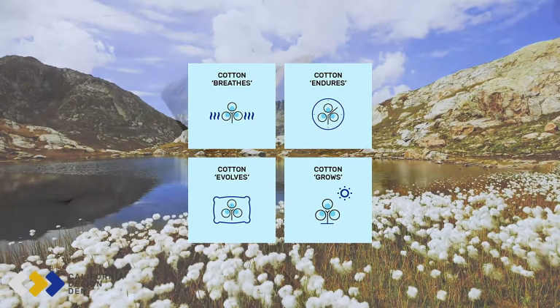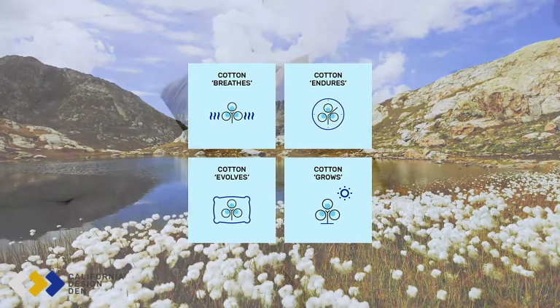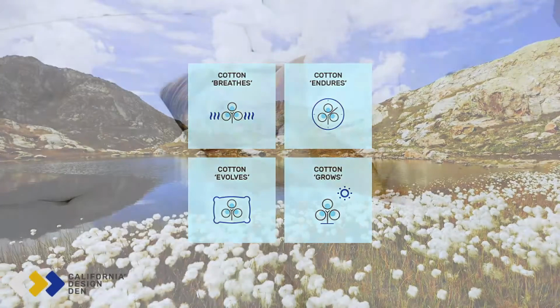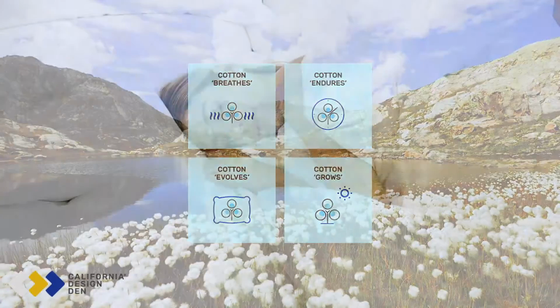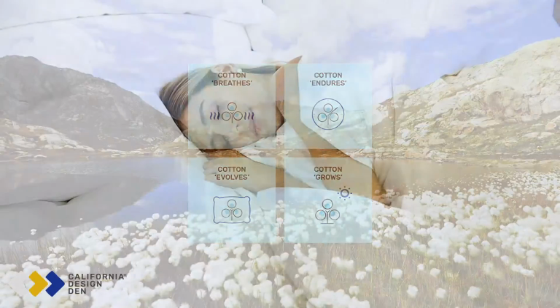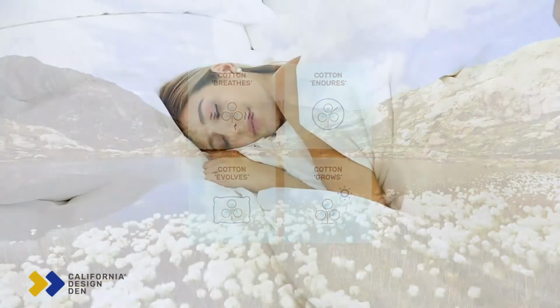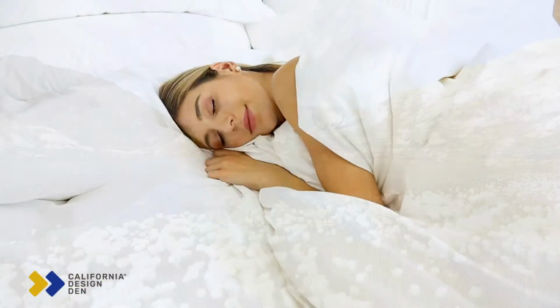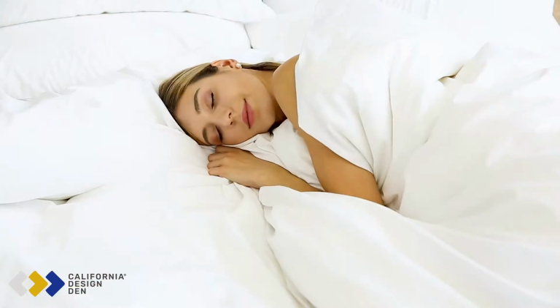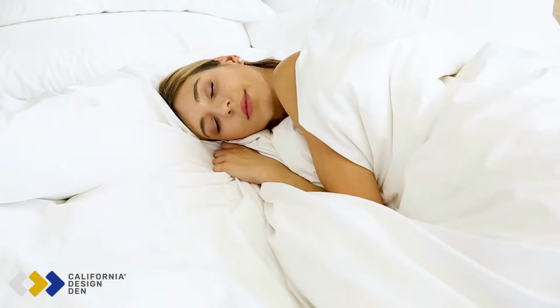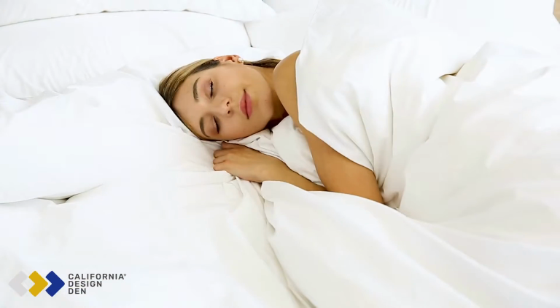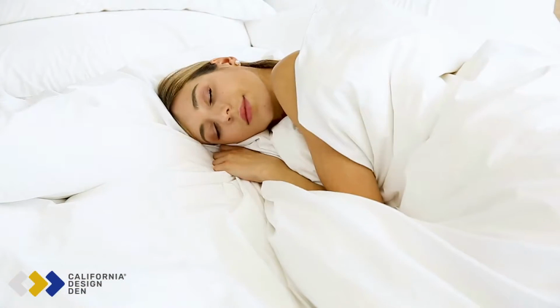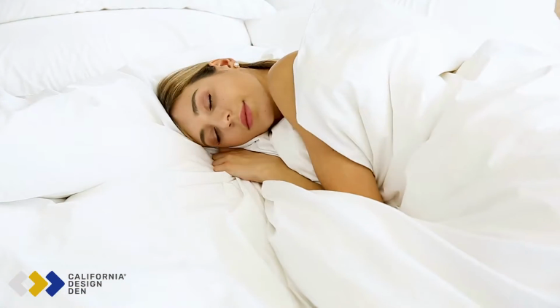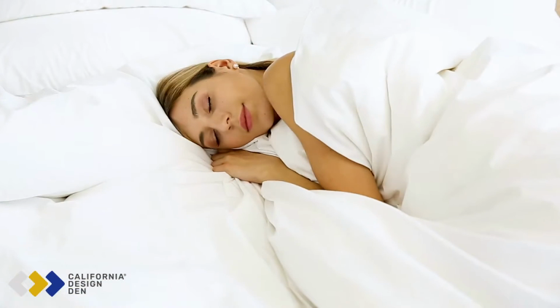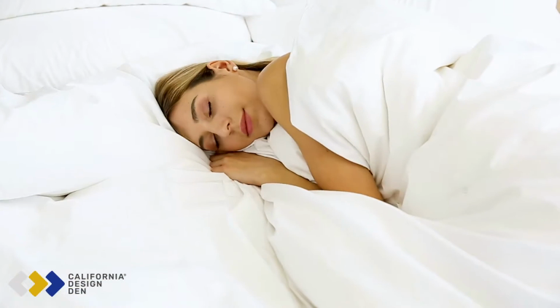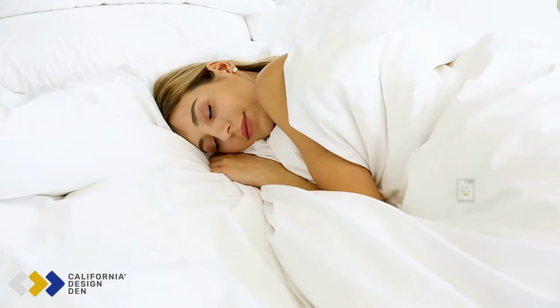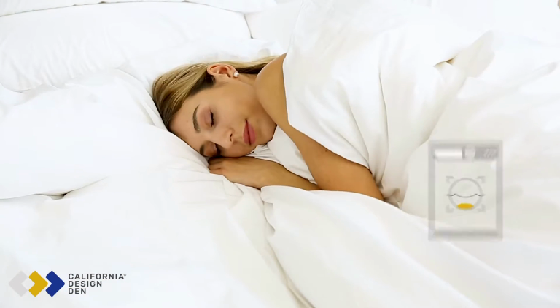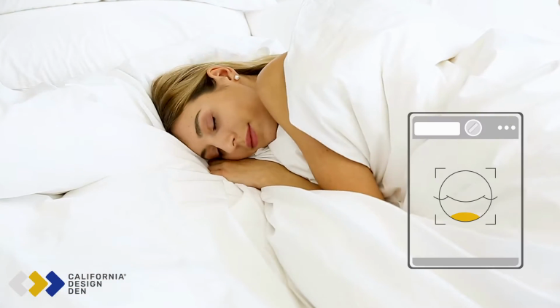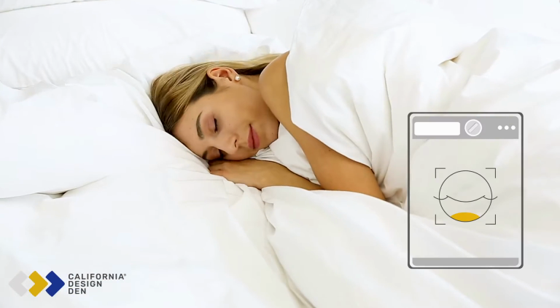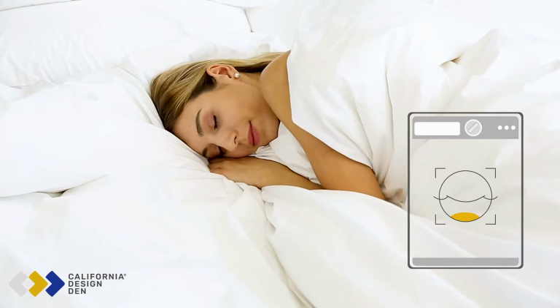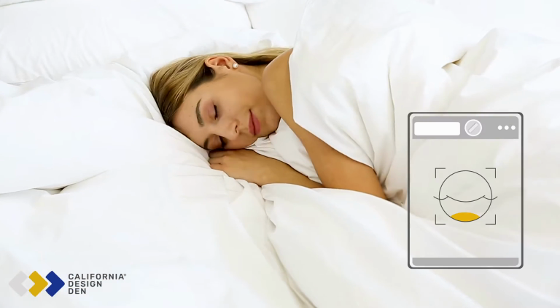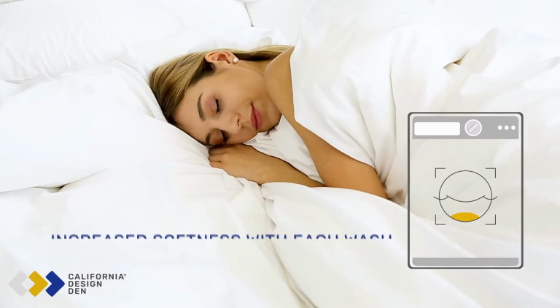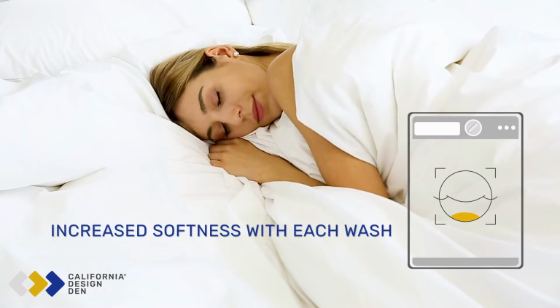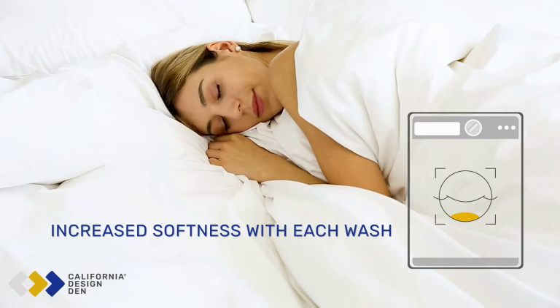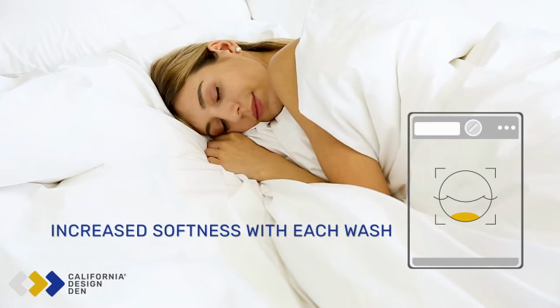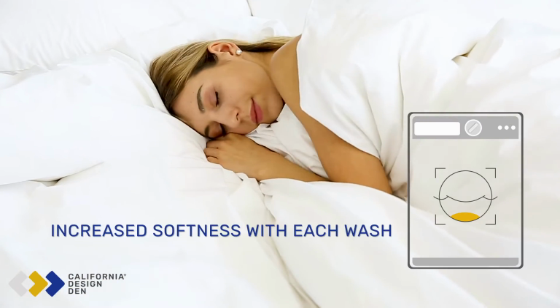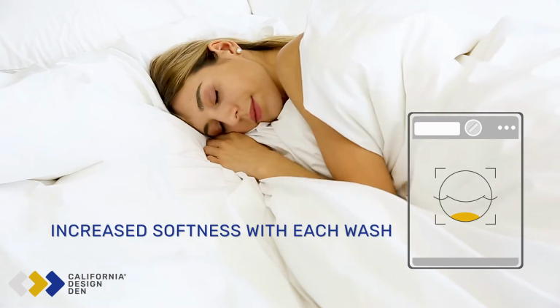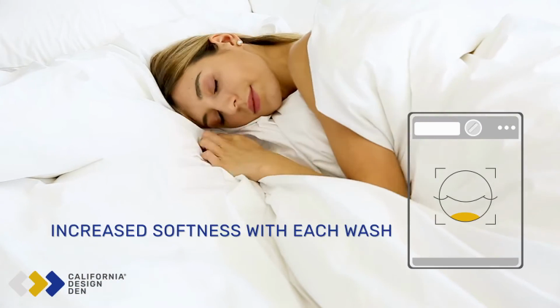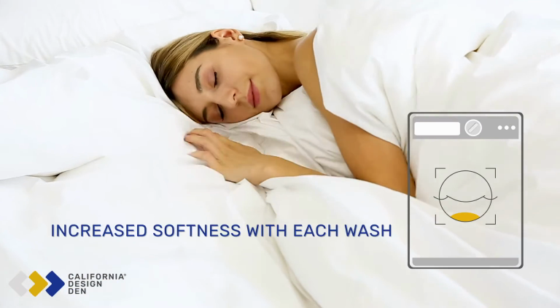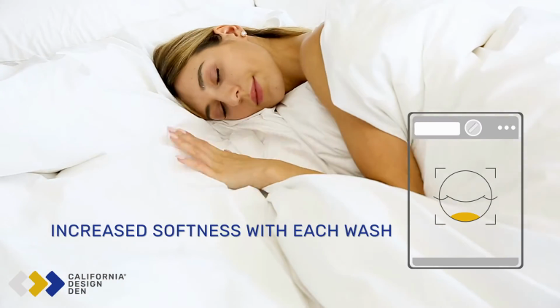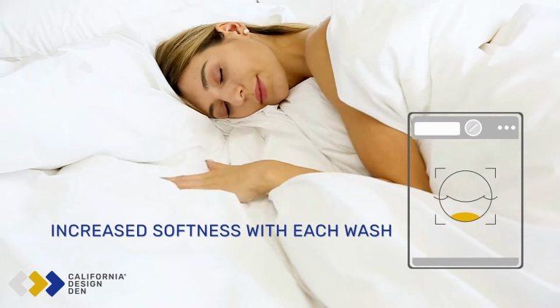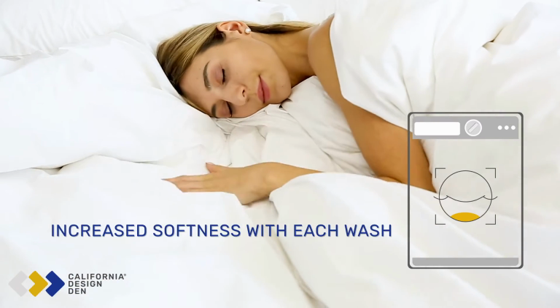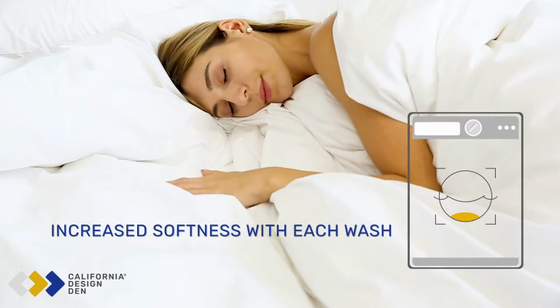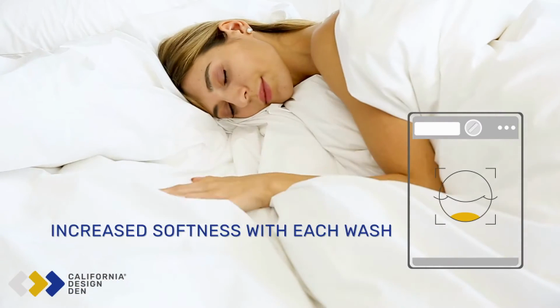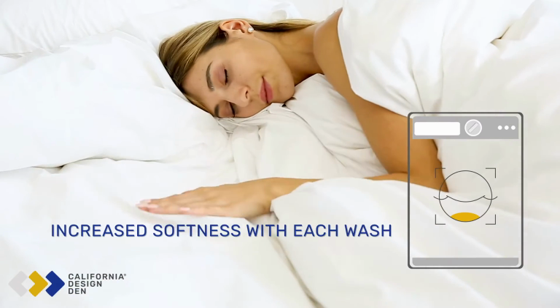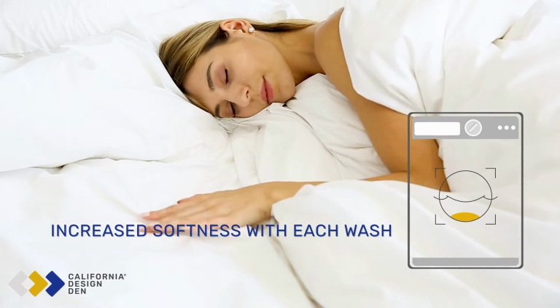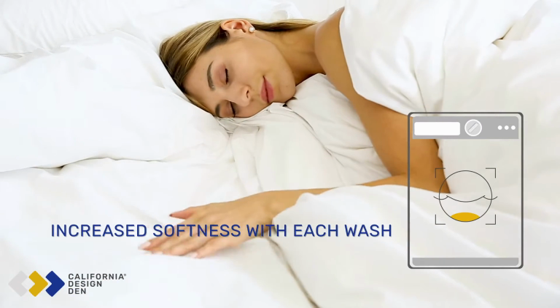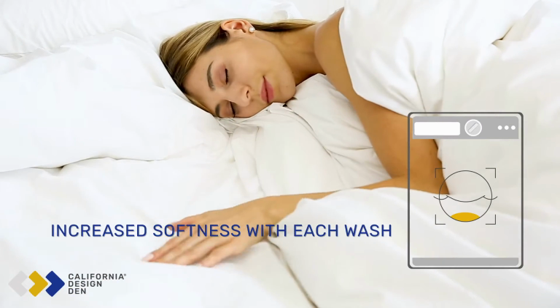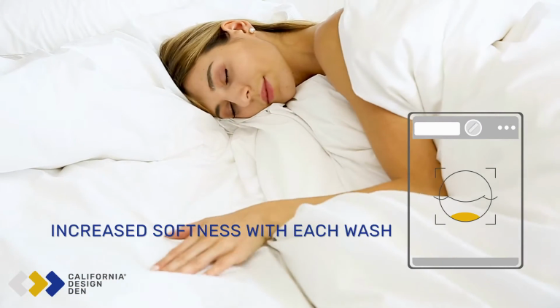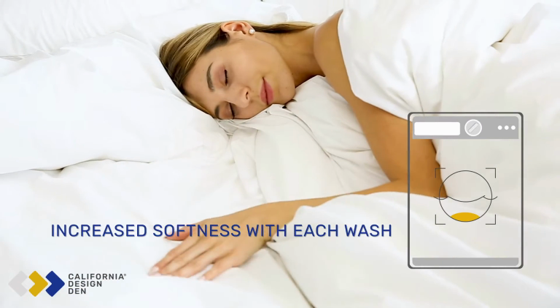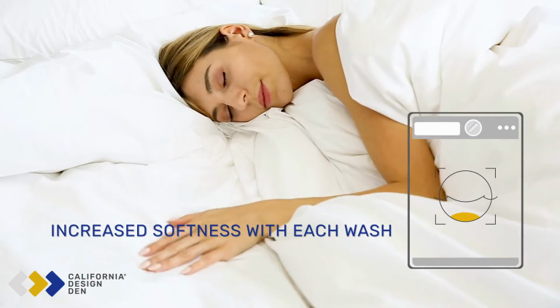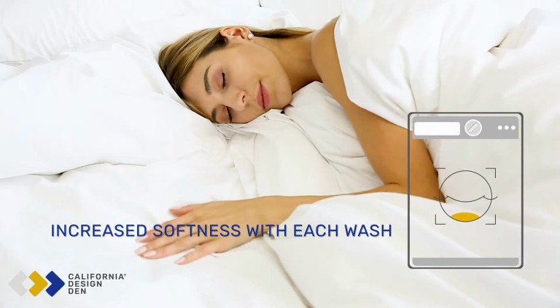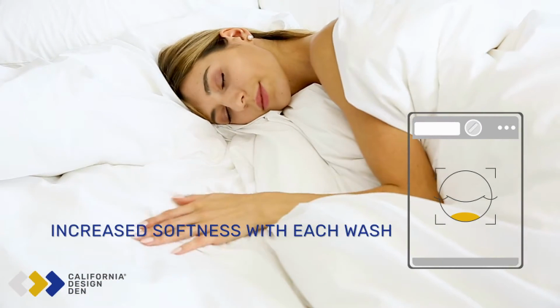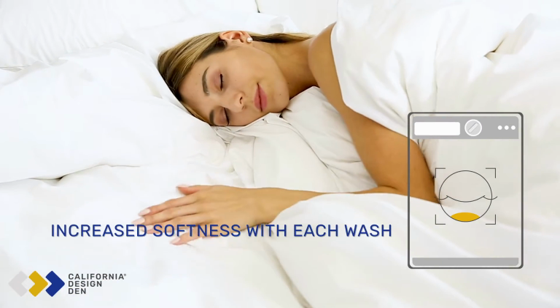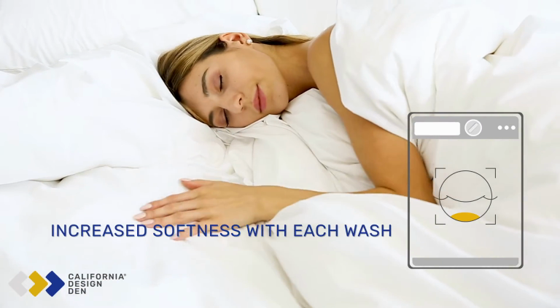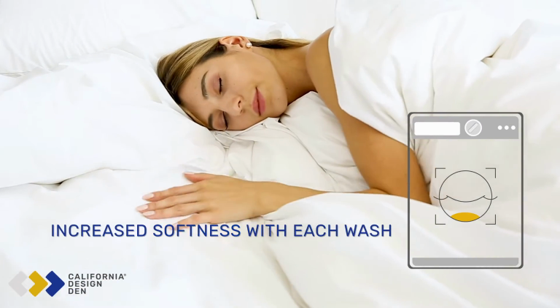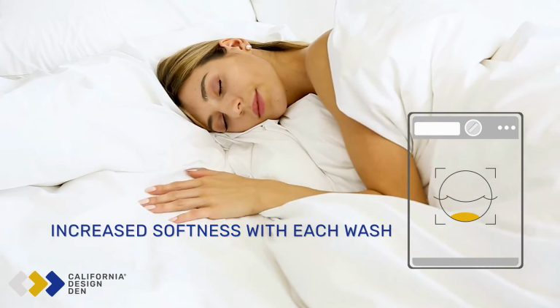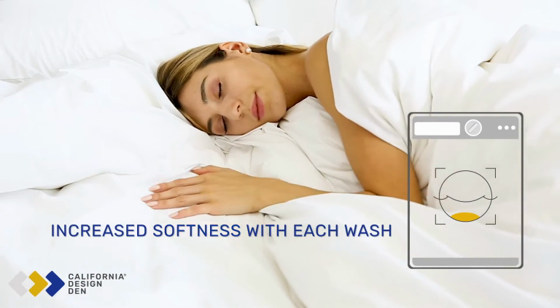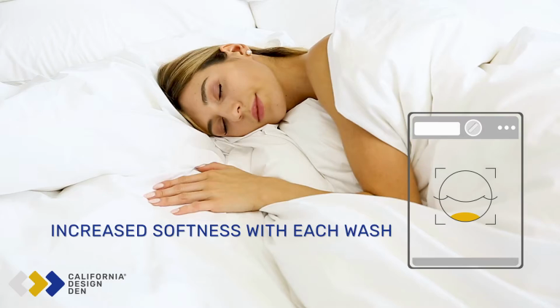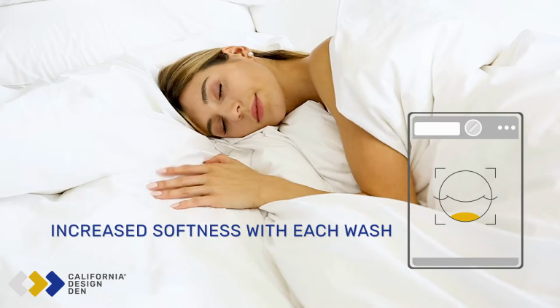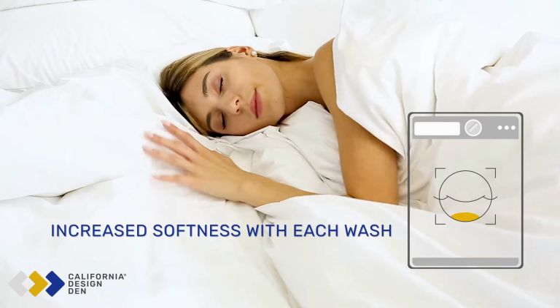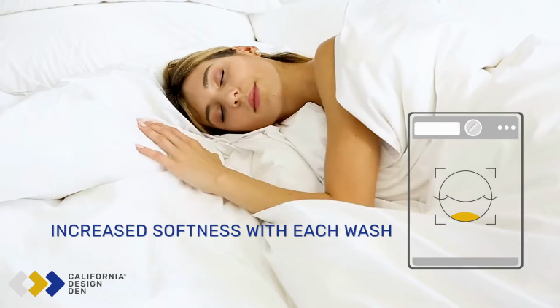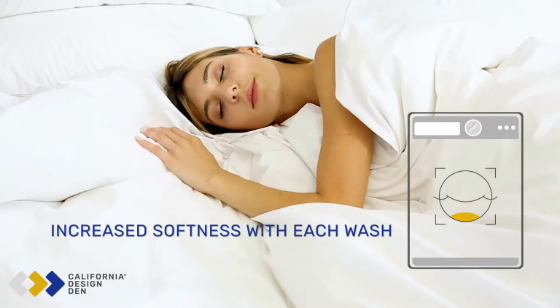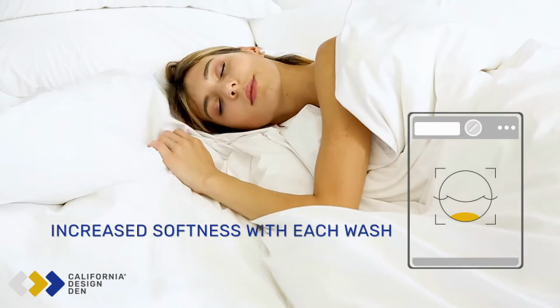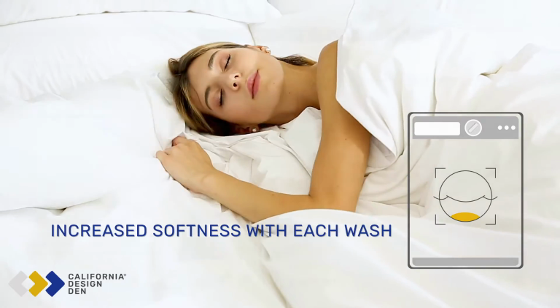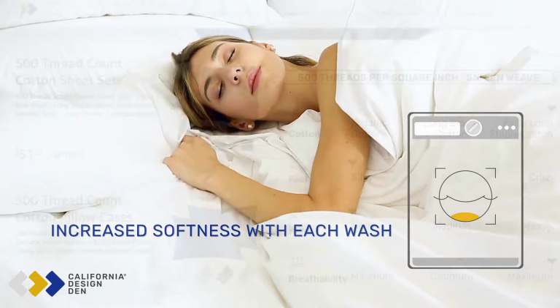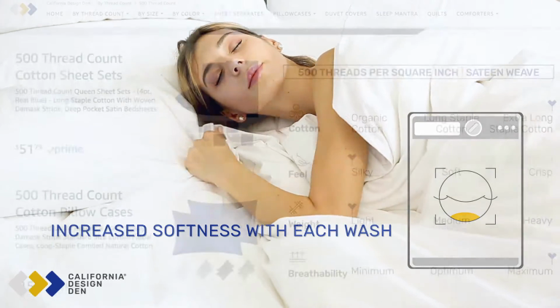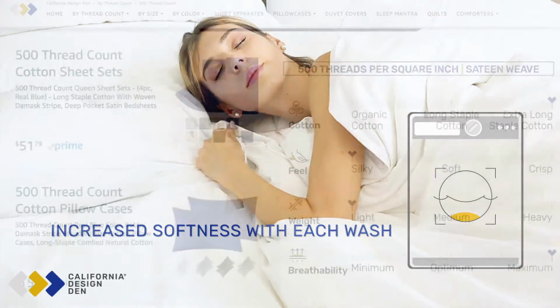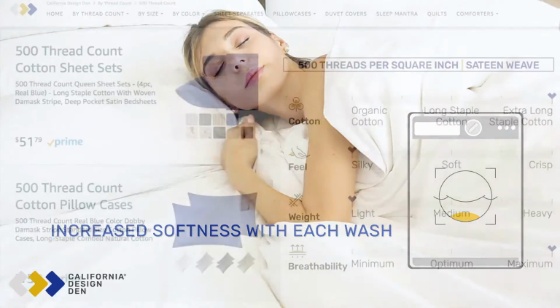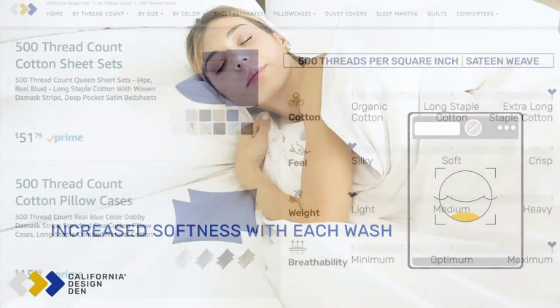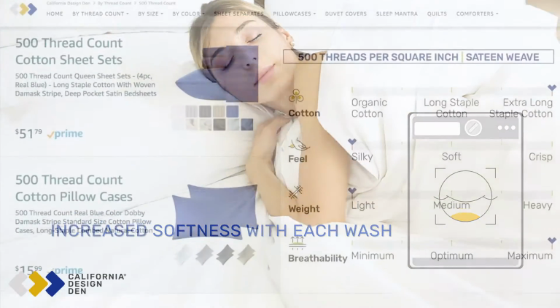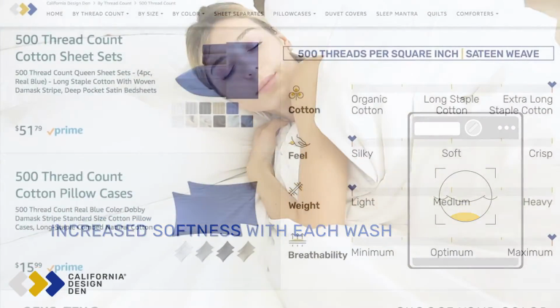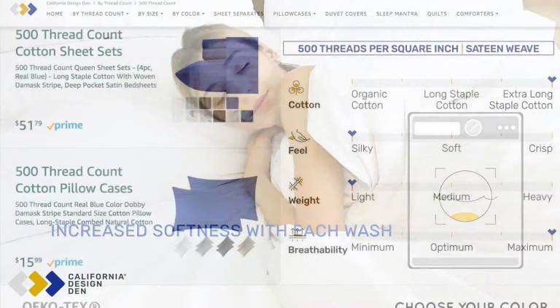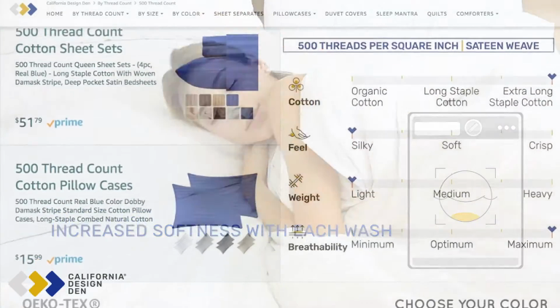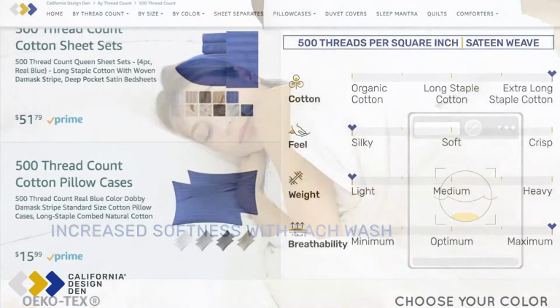The sheets get softer every time you throw them in the wash — so wash away. They will last a long time.